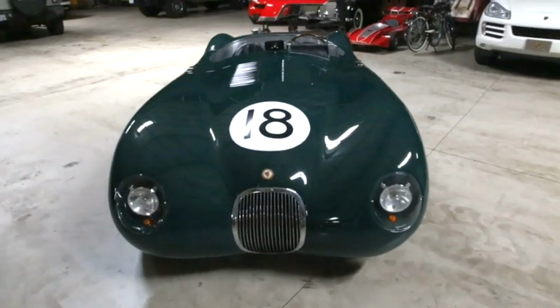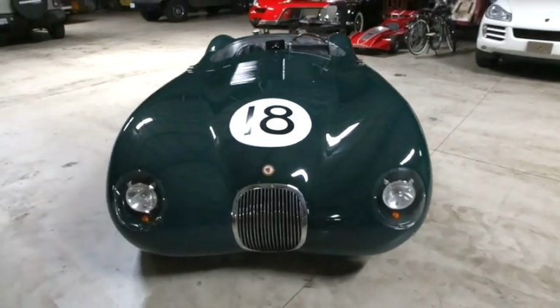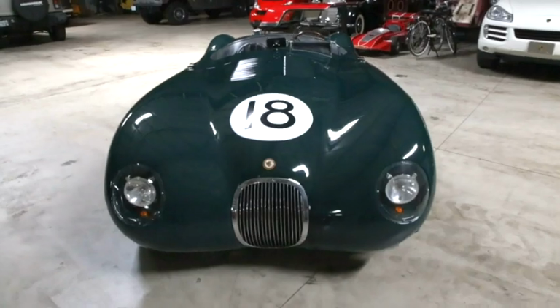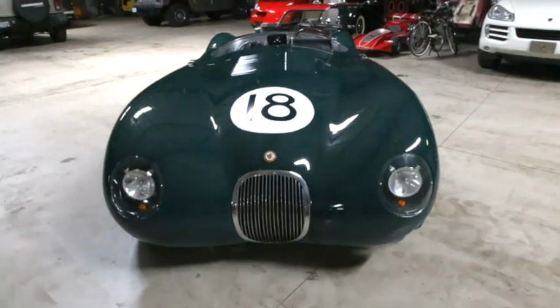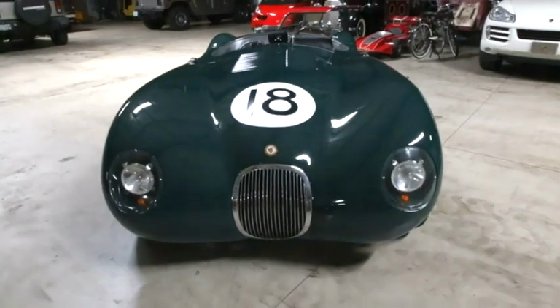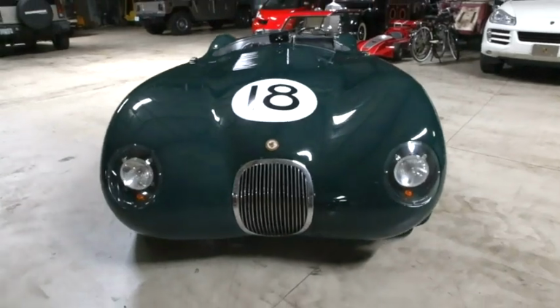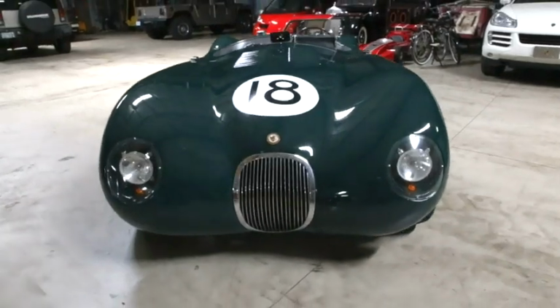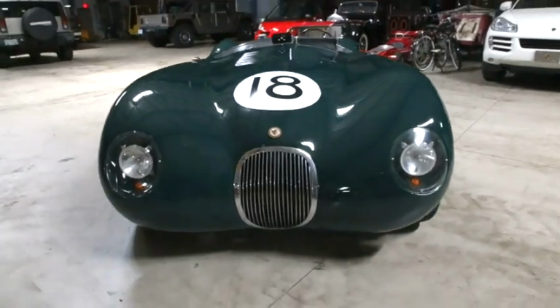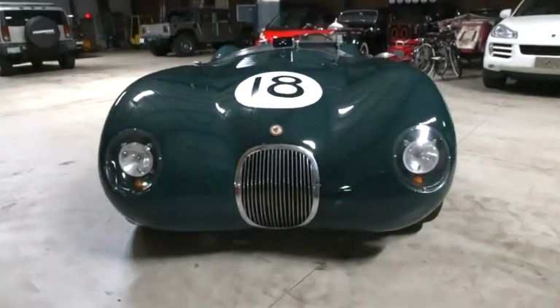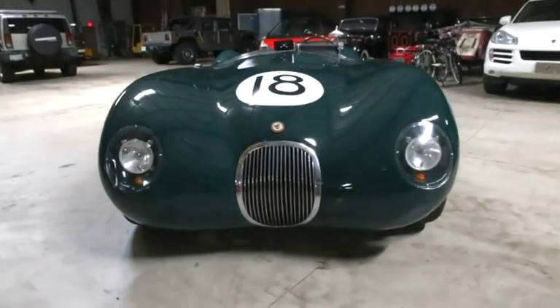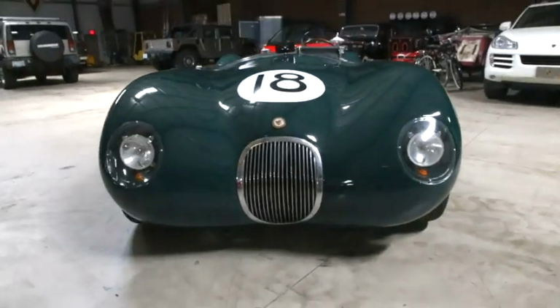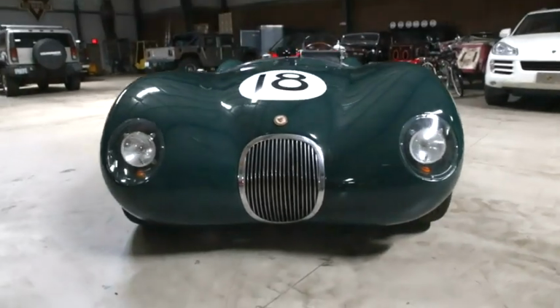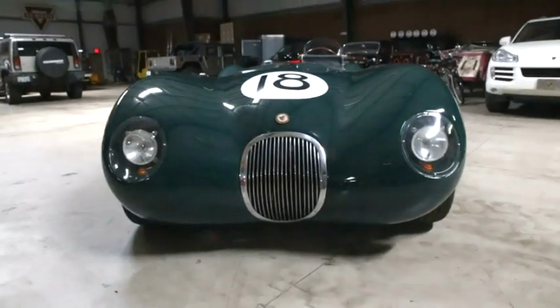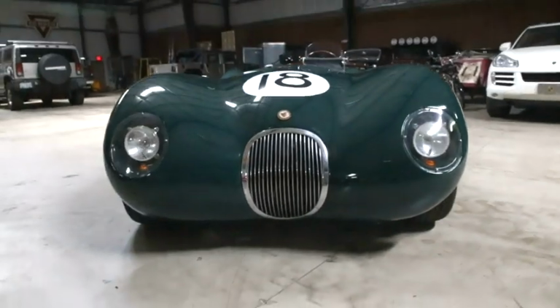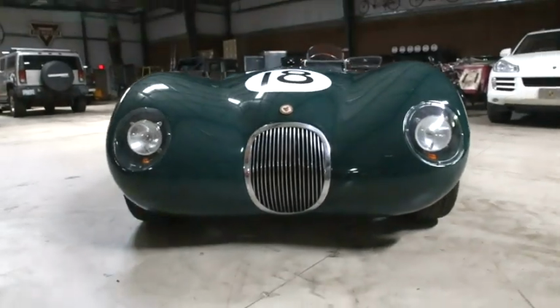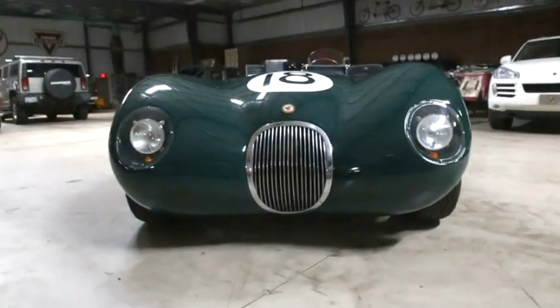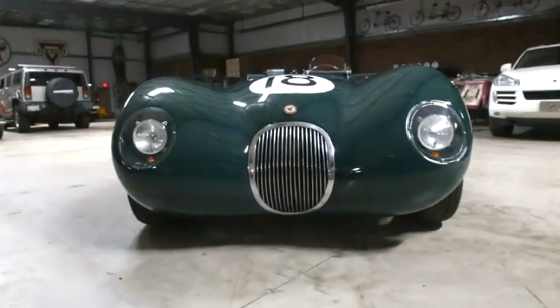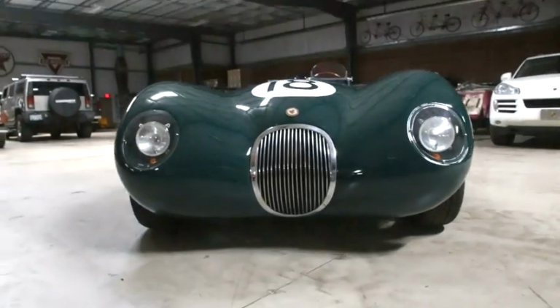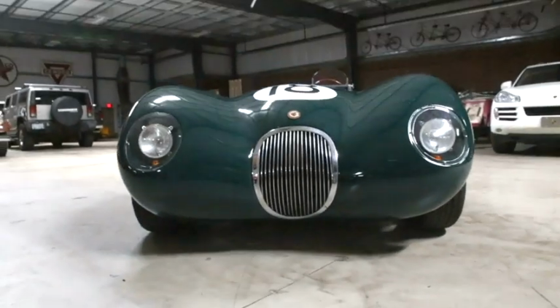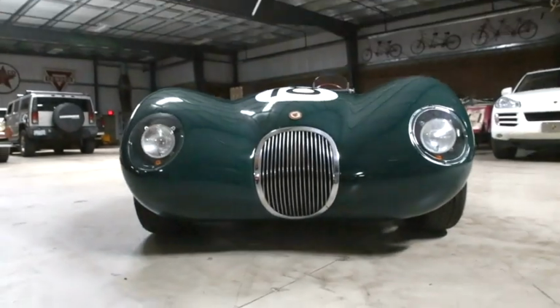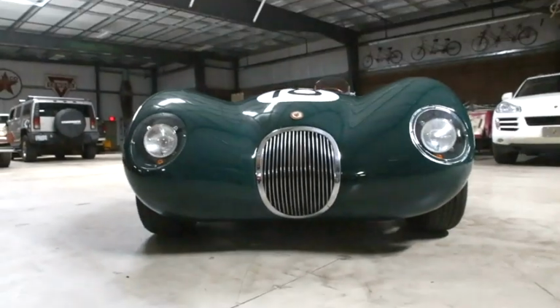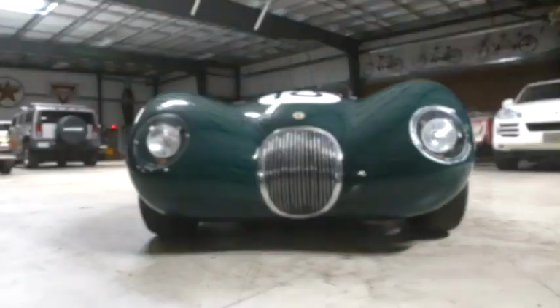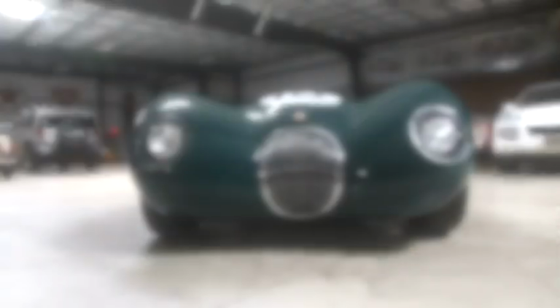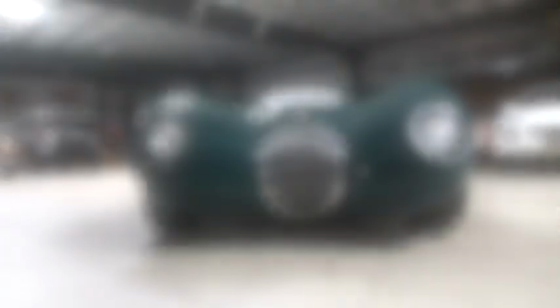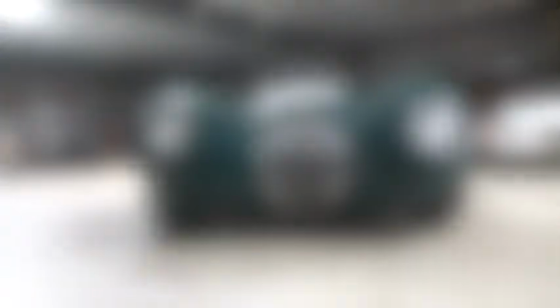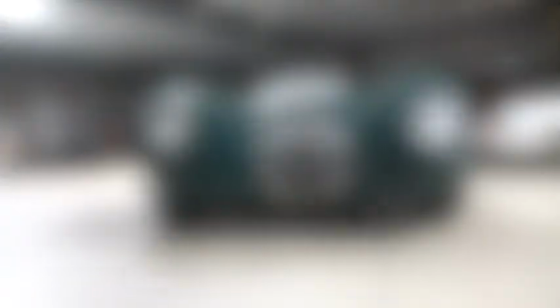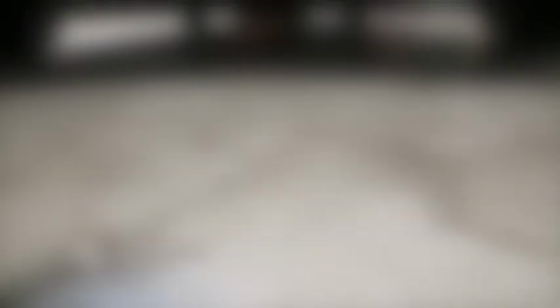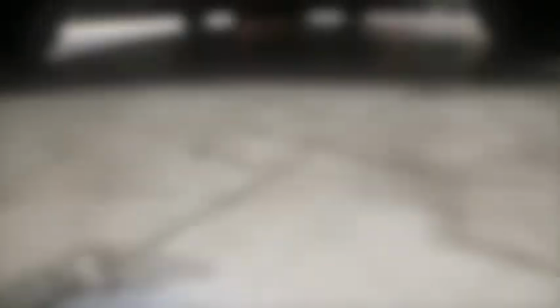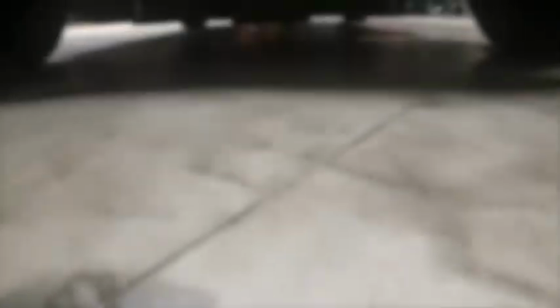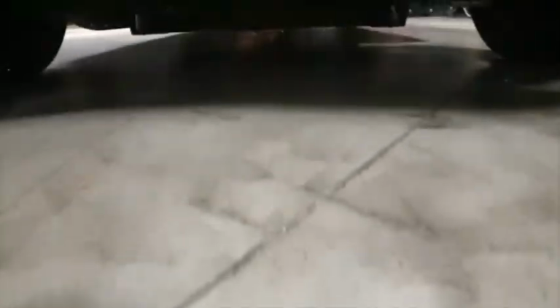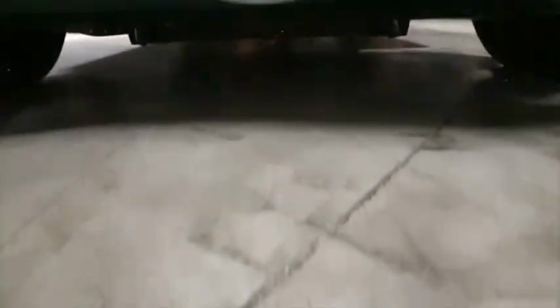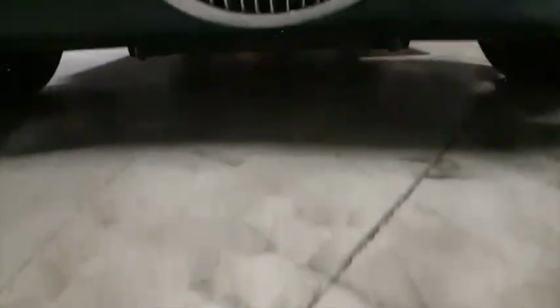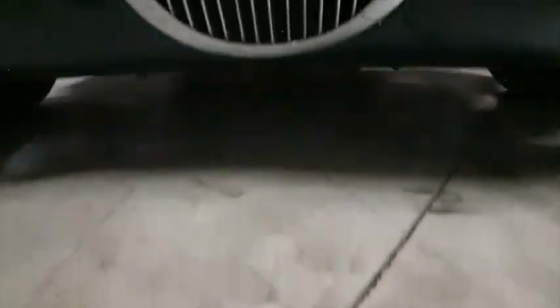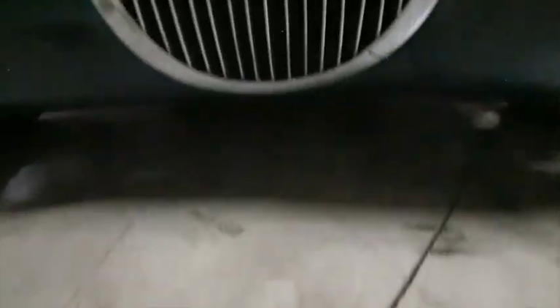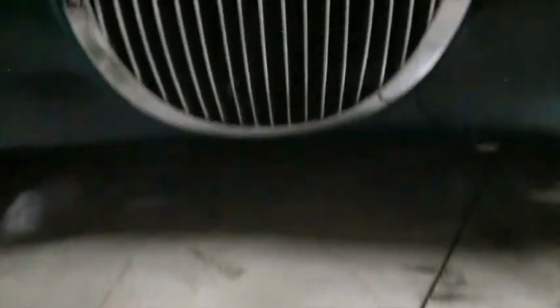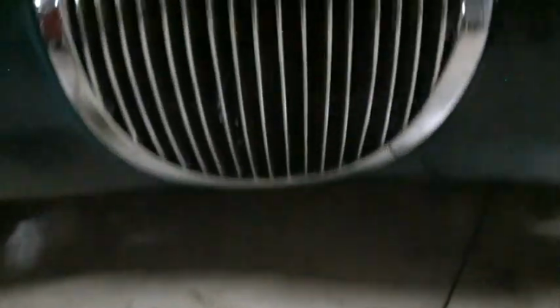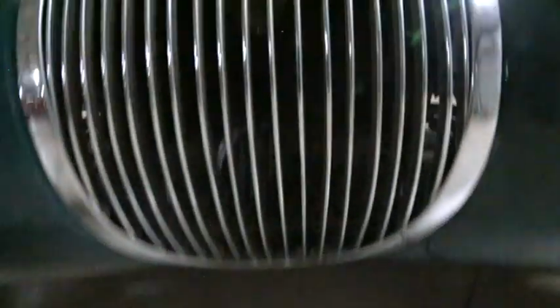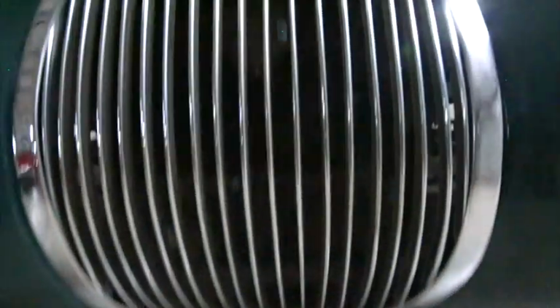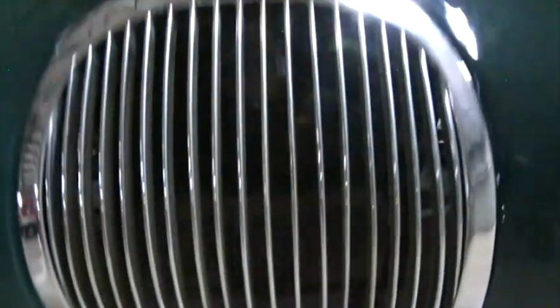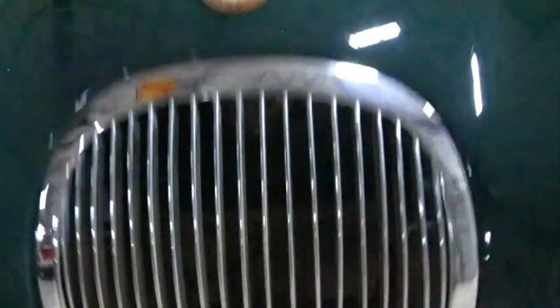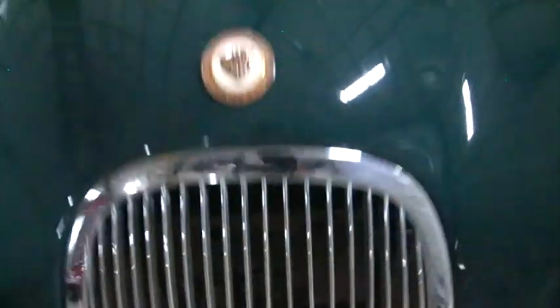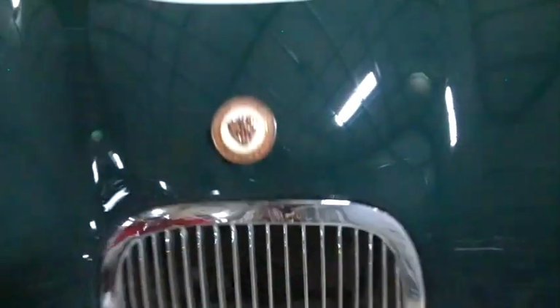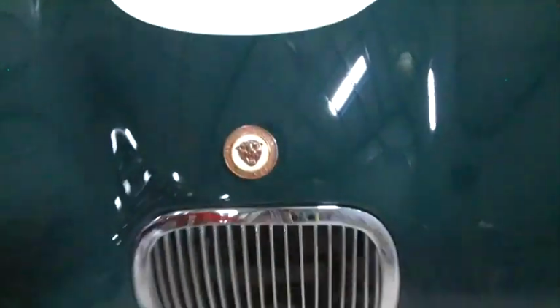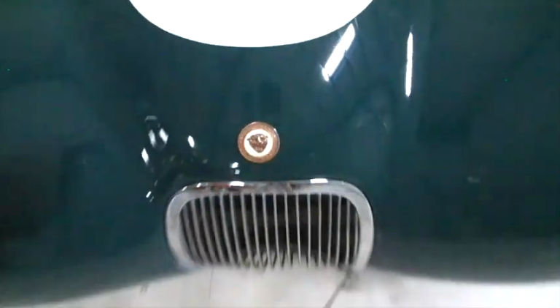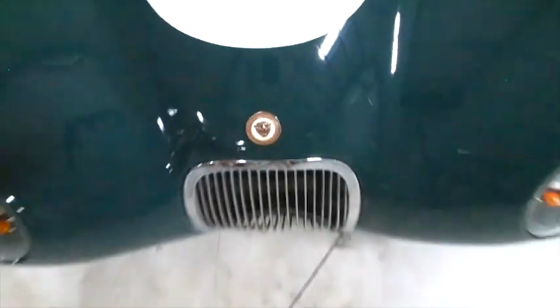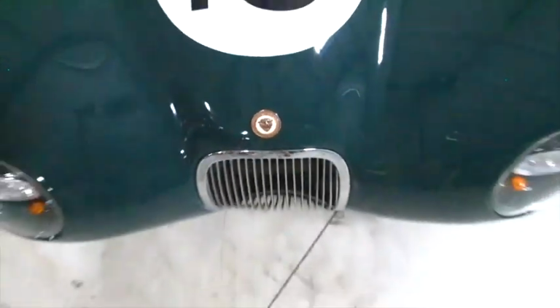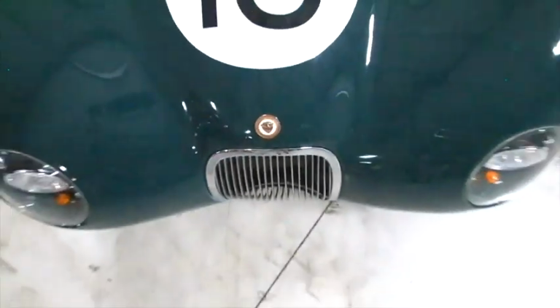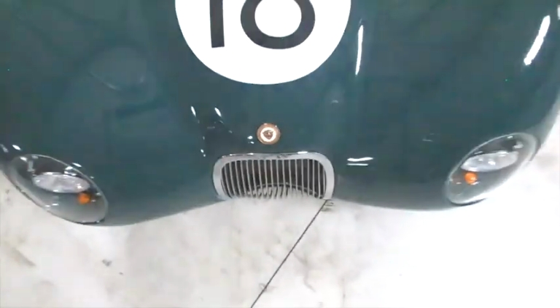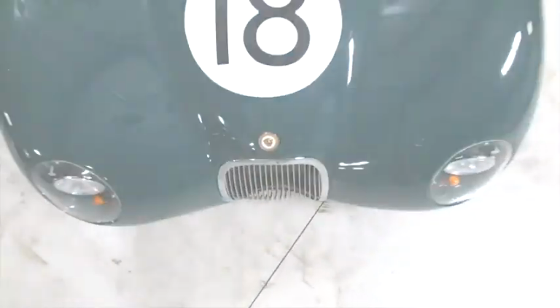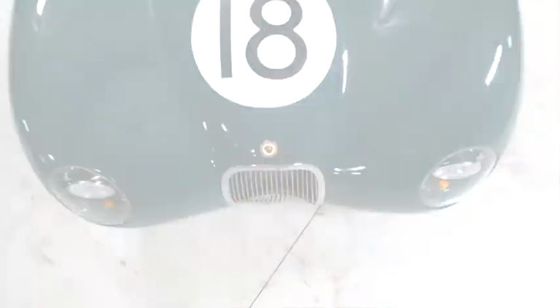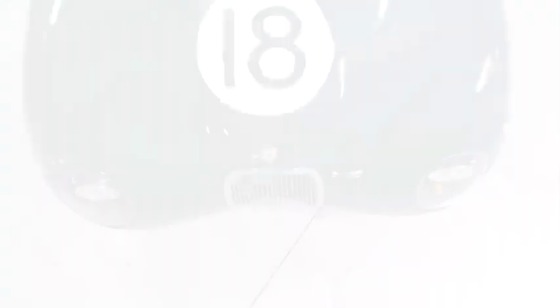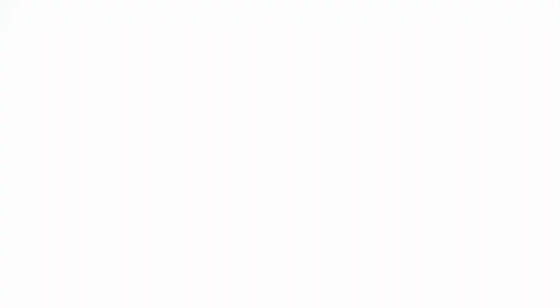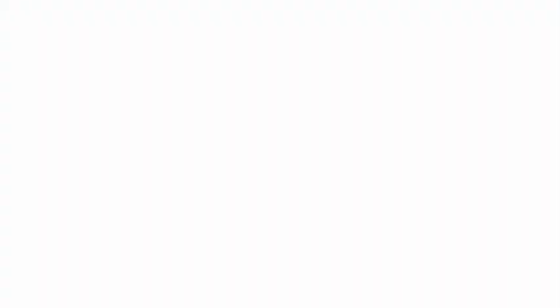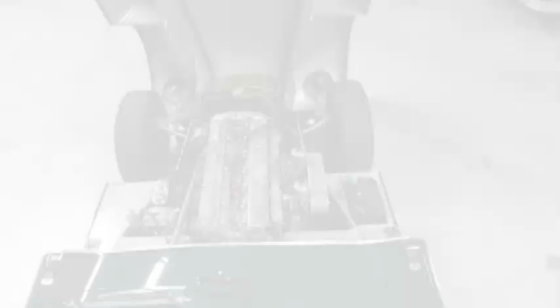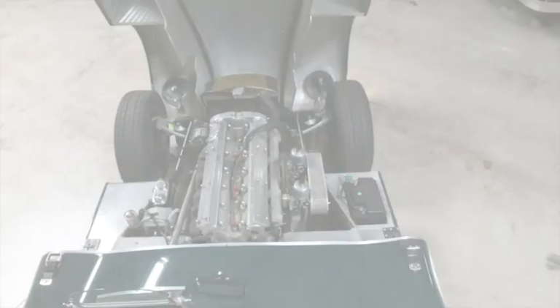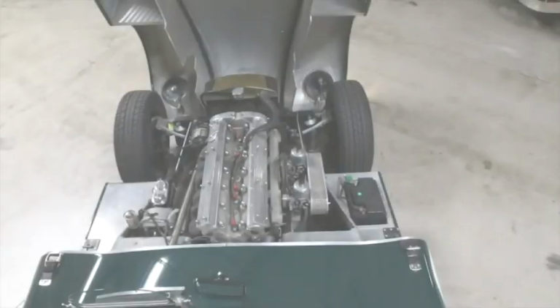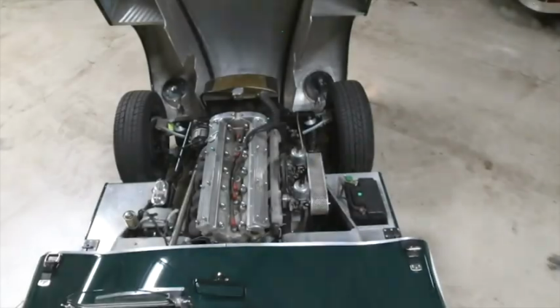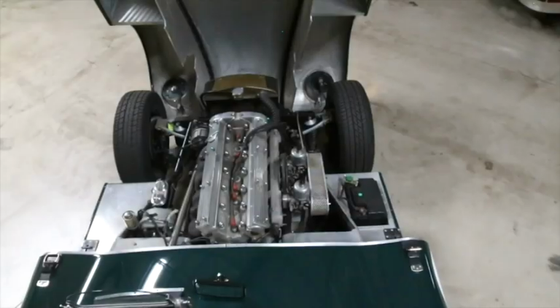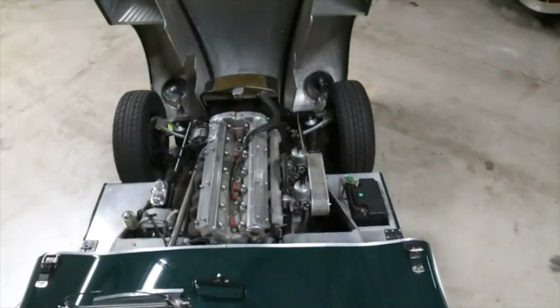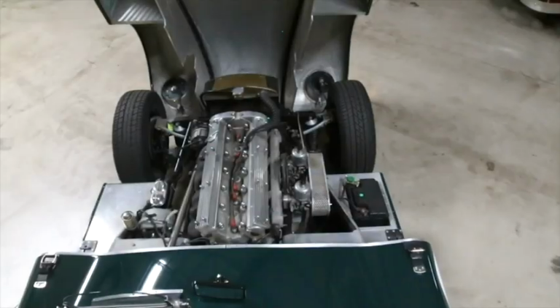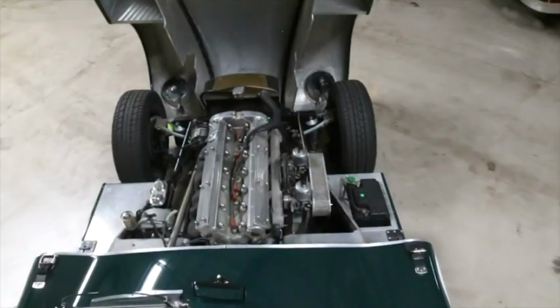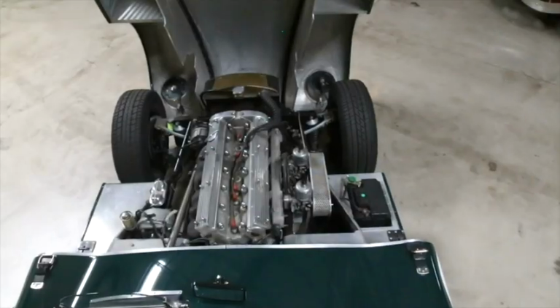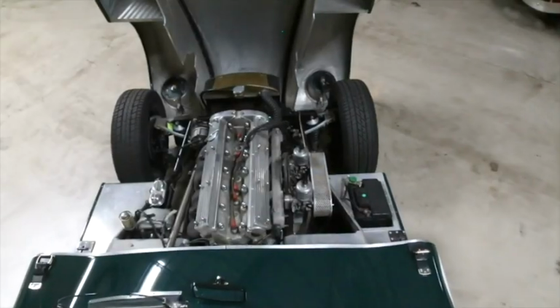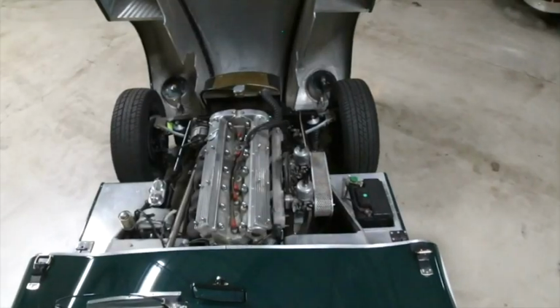Servo-assisted Dunlop disc brakes, adjustable coil-over shocks, and rack and pinion steering.